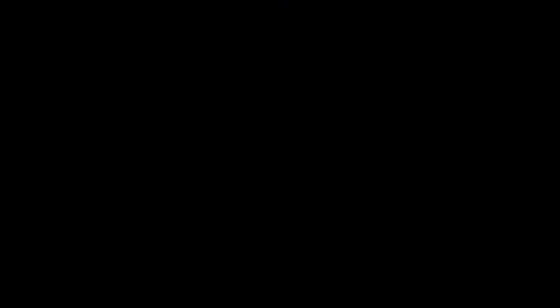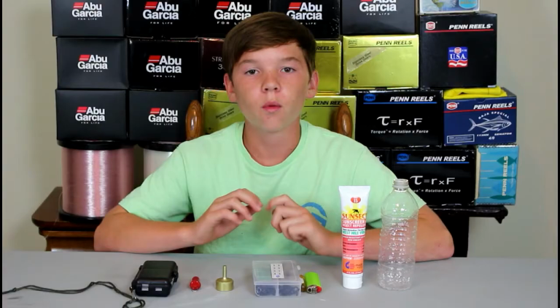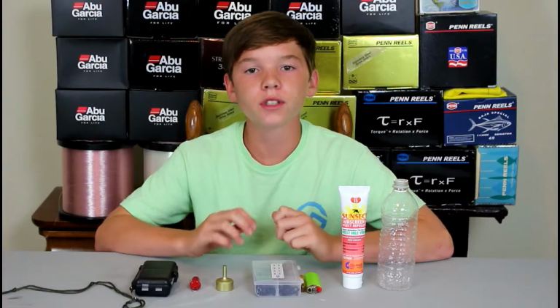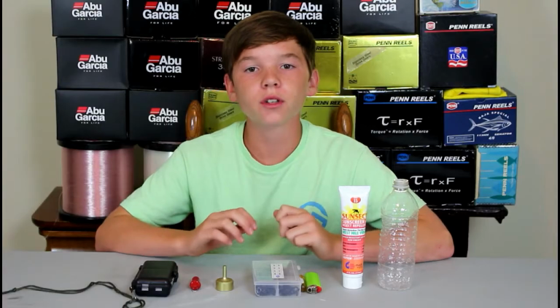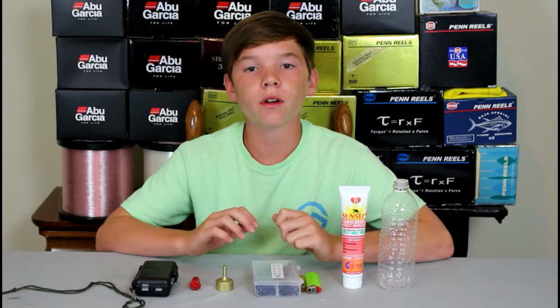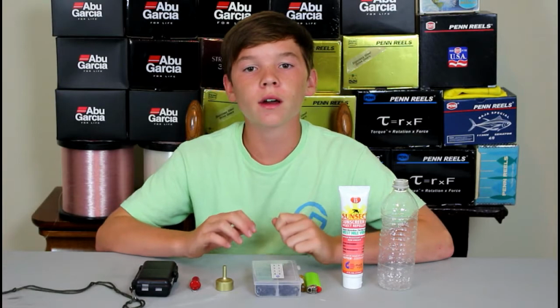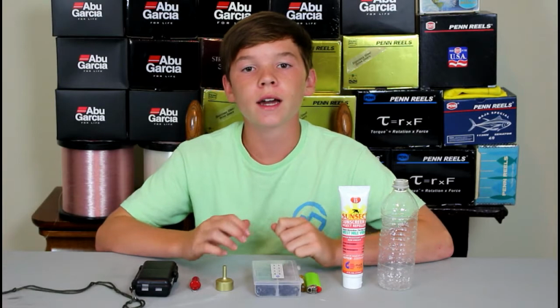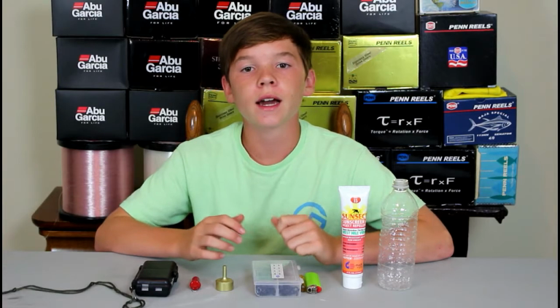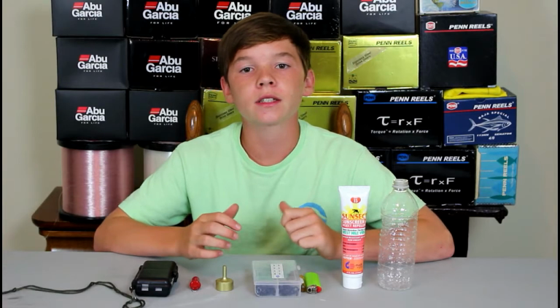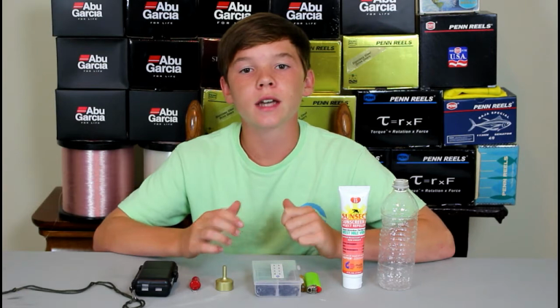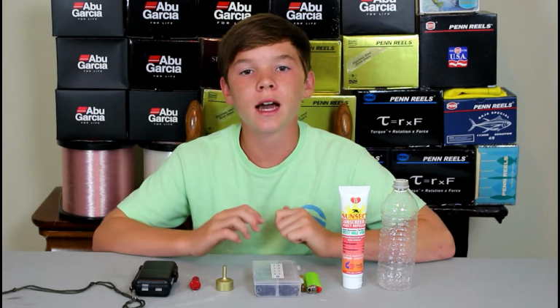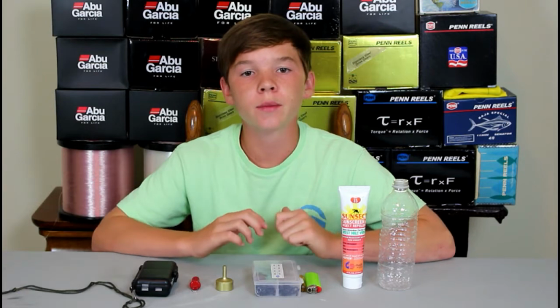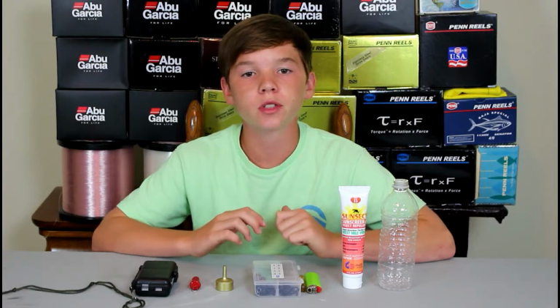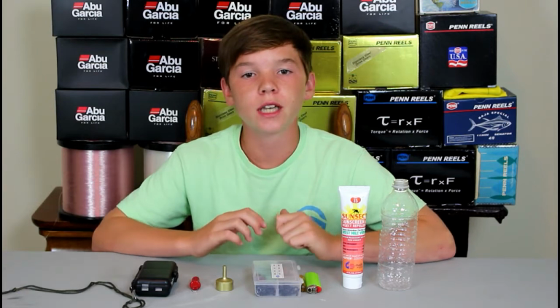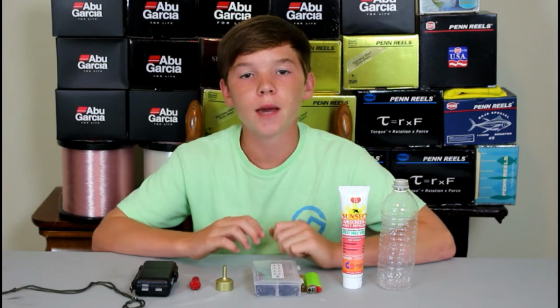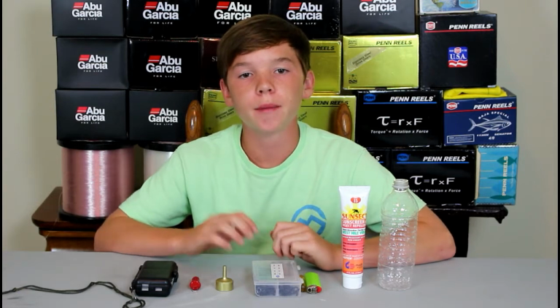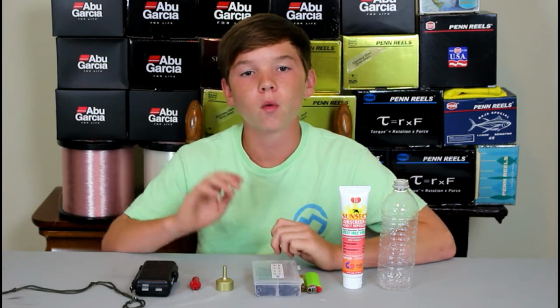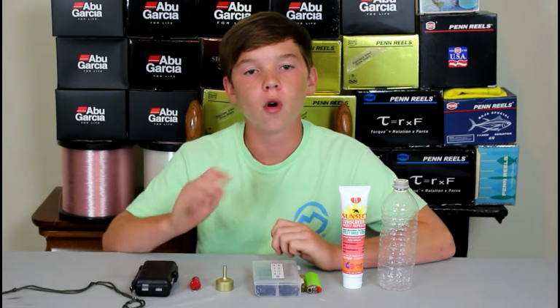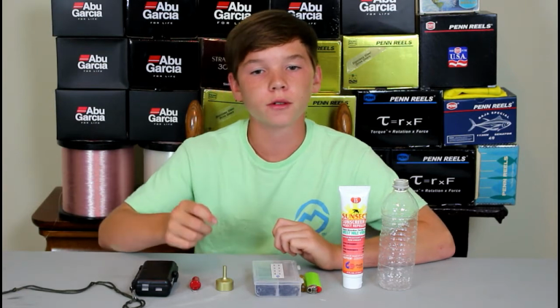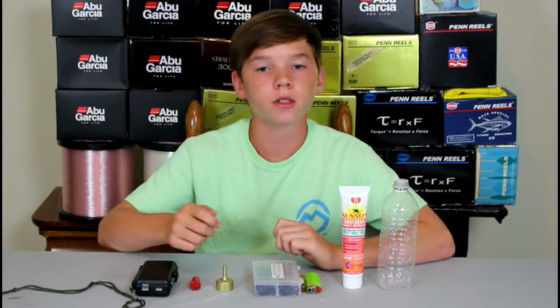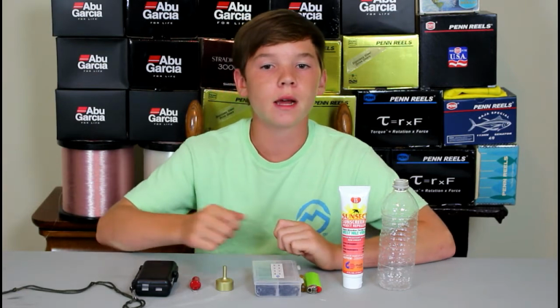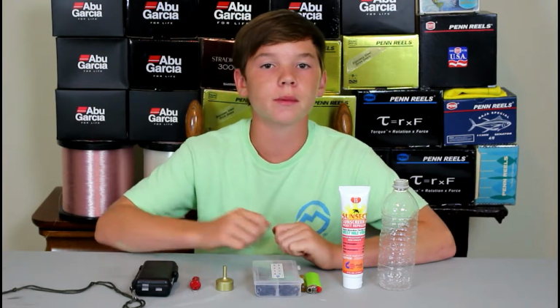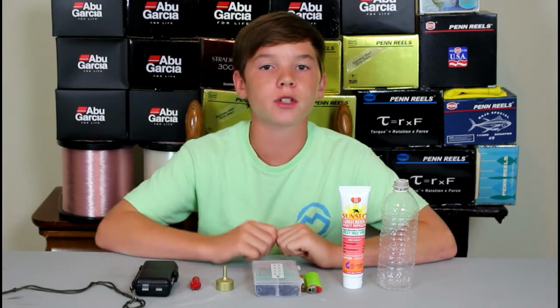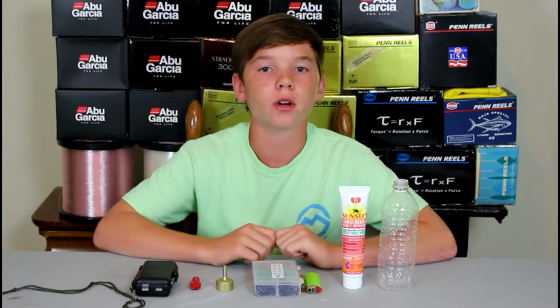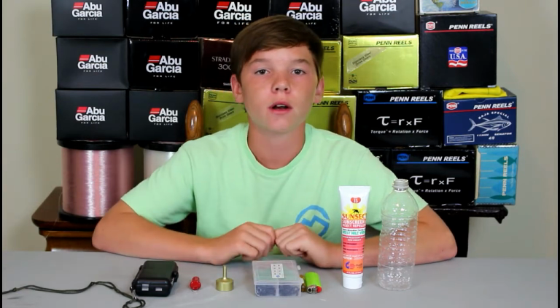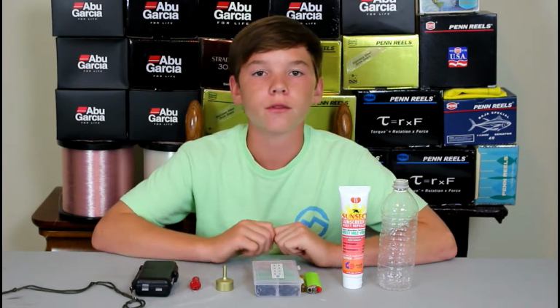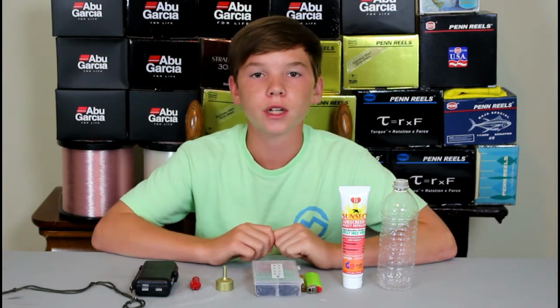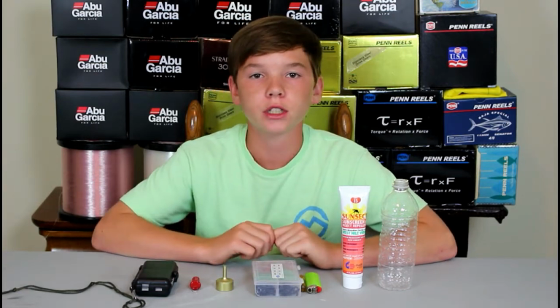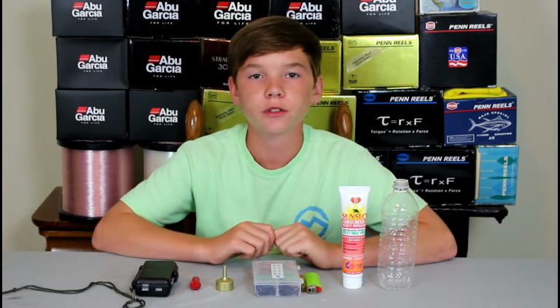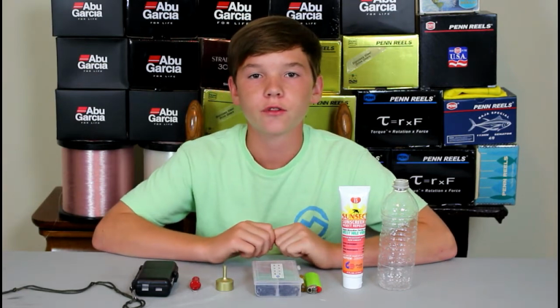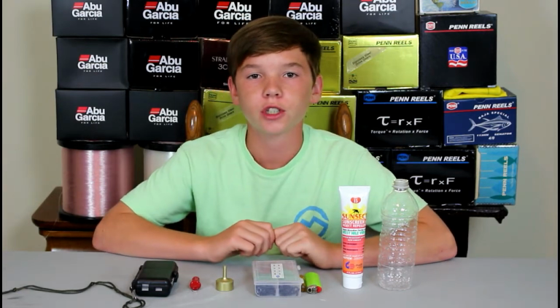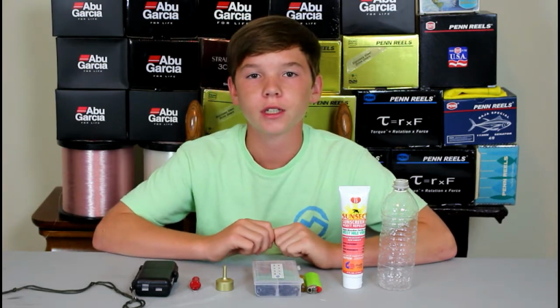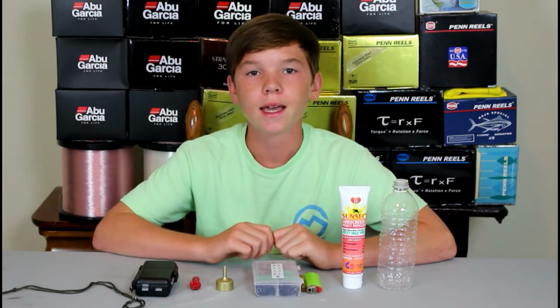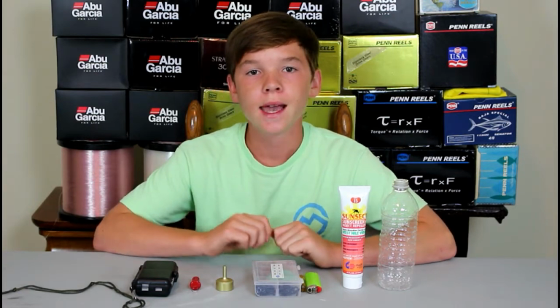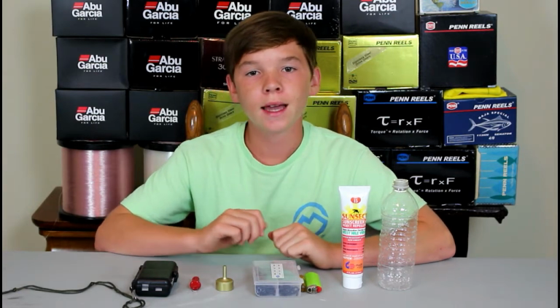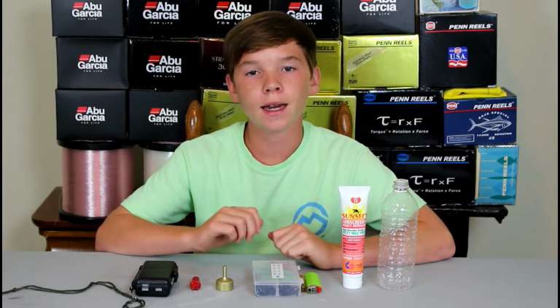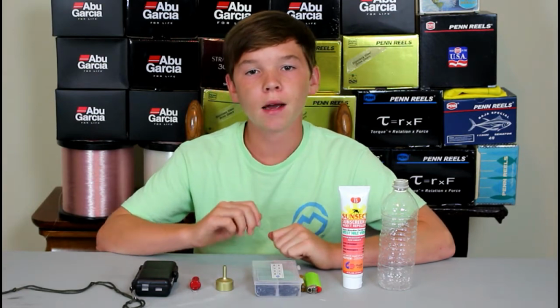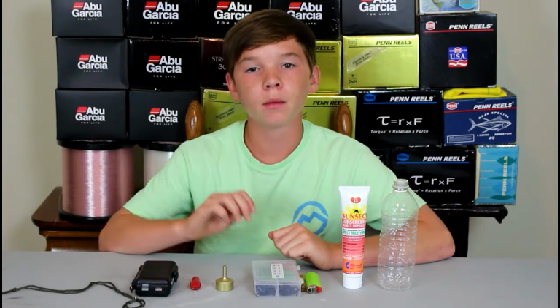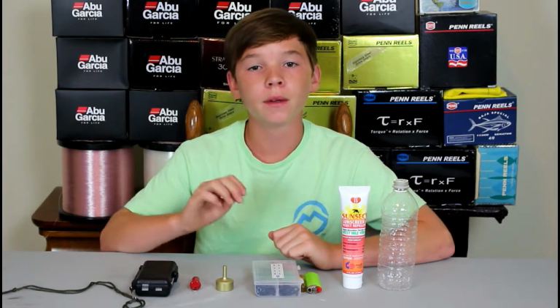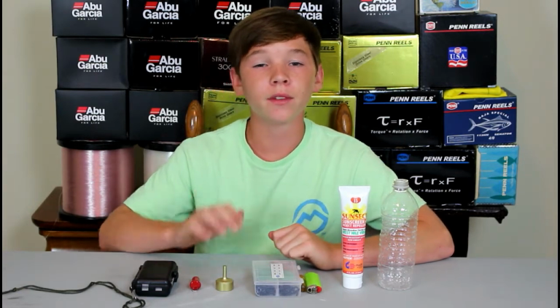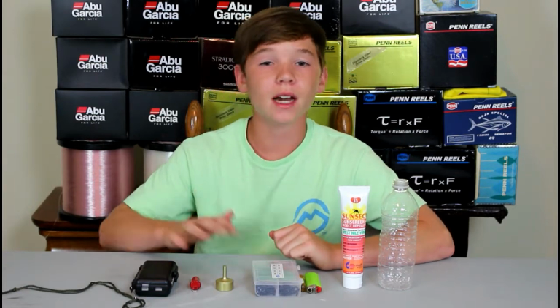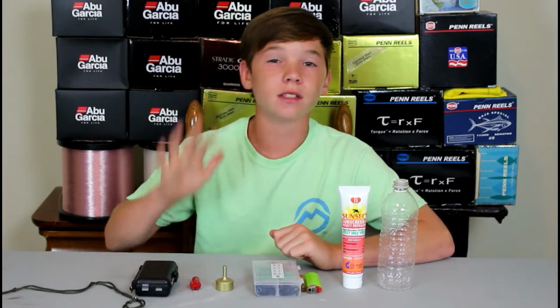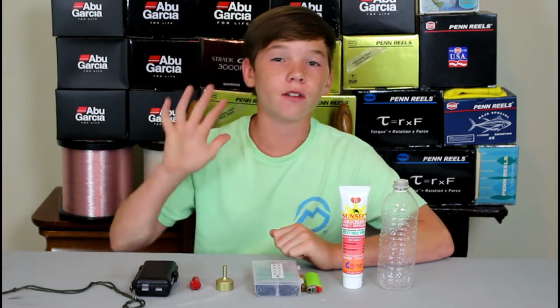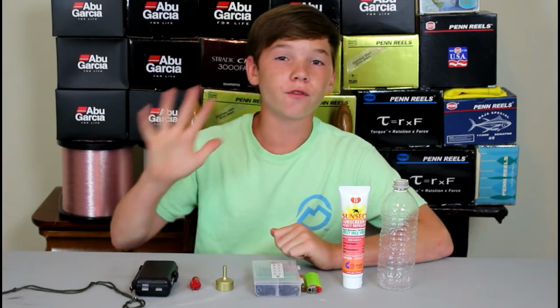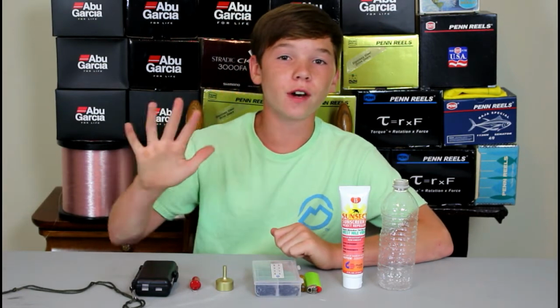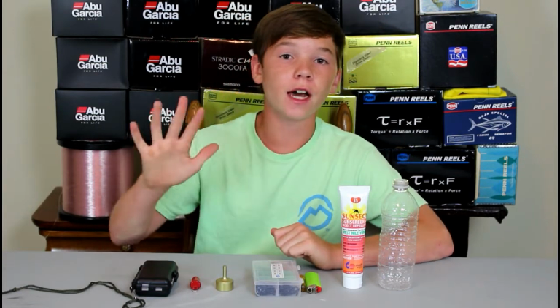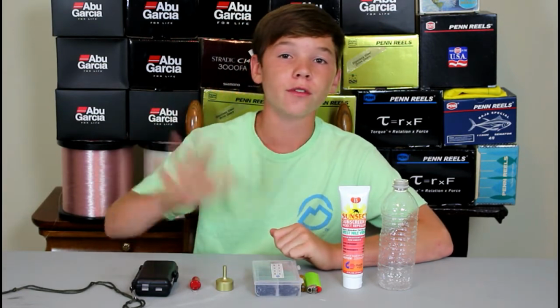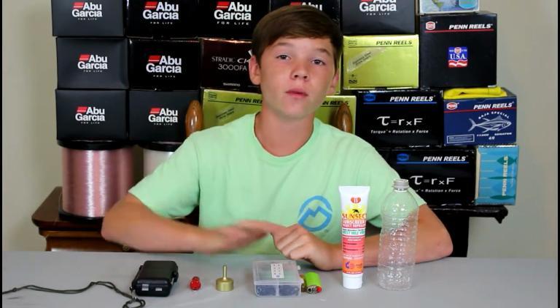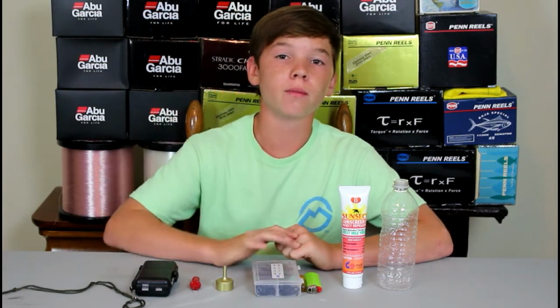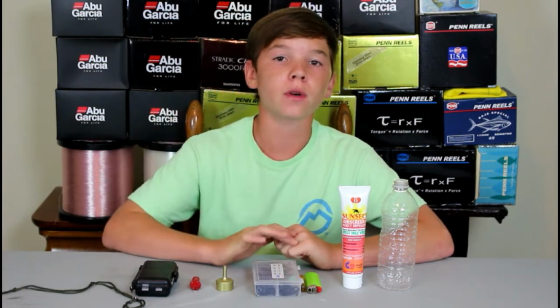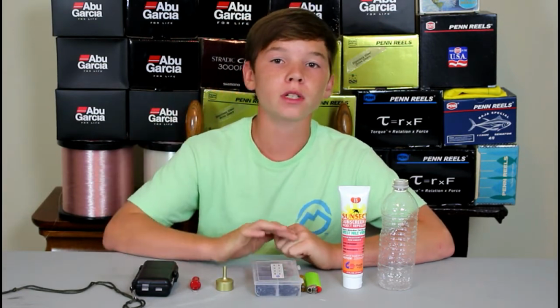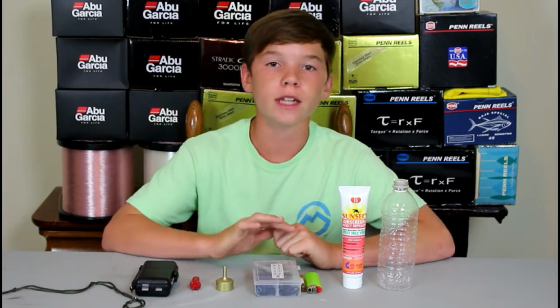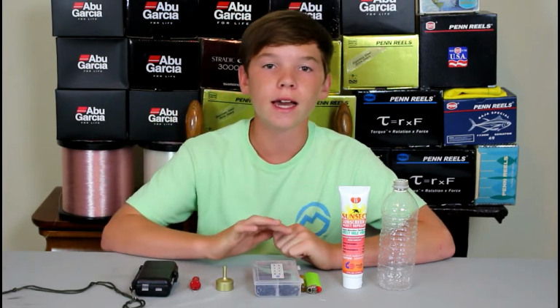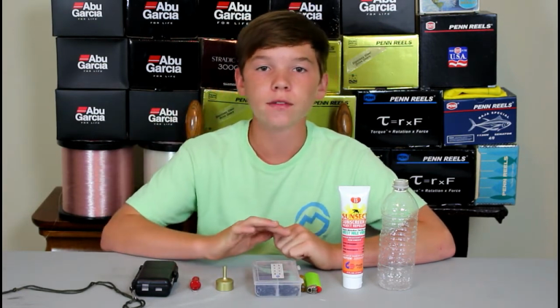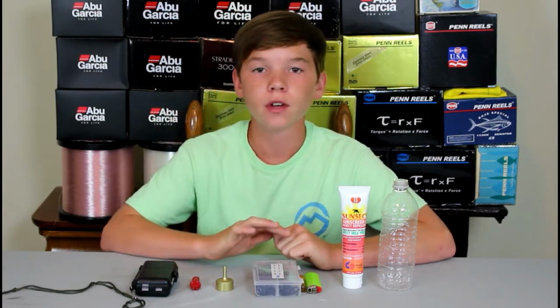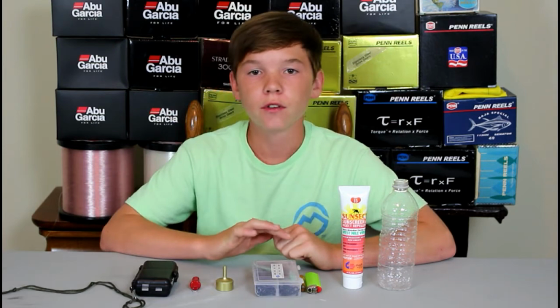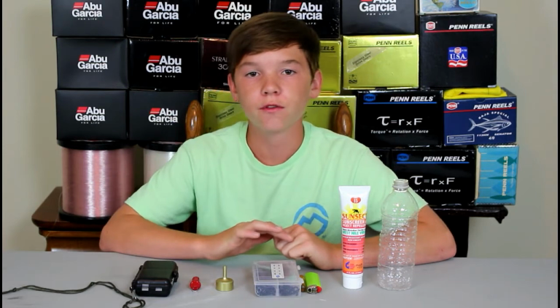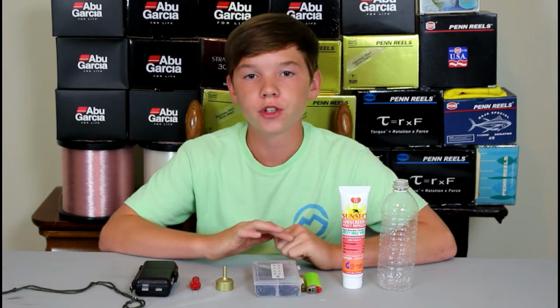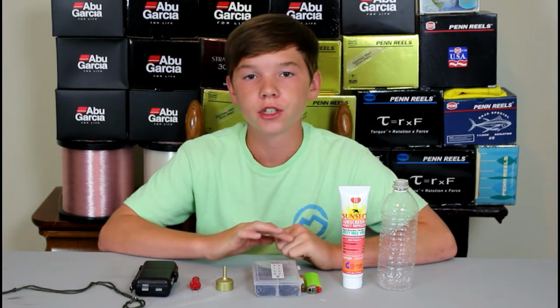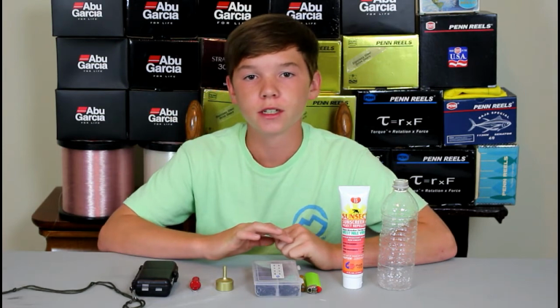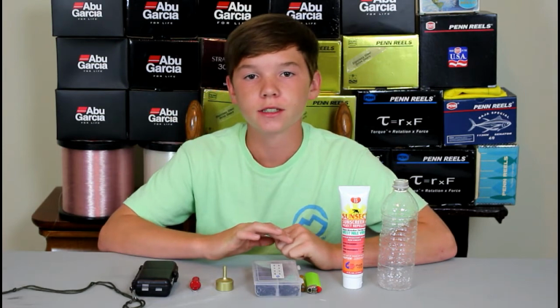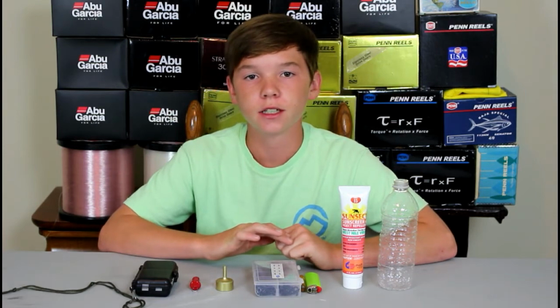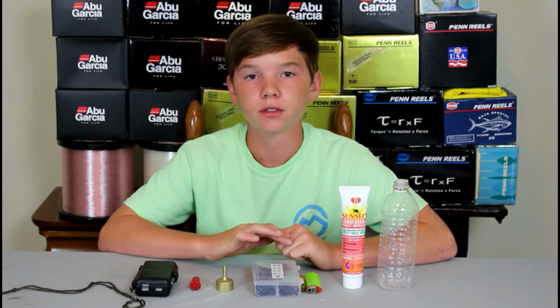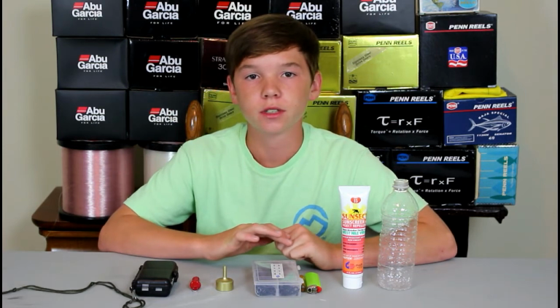What's going on guys? I'm Sam, and welcome to another episode of Real Legit Fishing. Today I'm gonna give you guys five must-have fishing accessories.